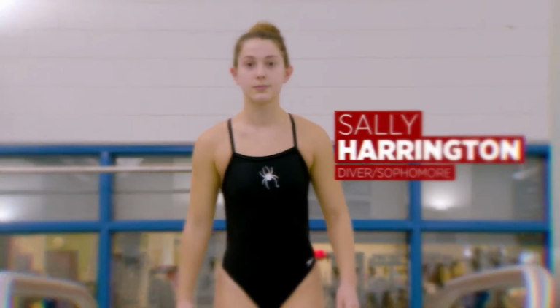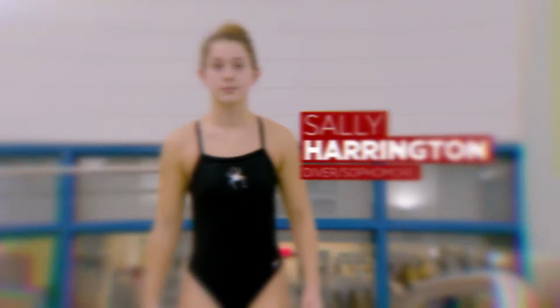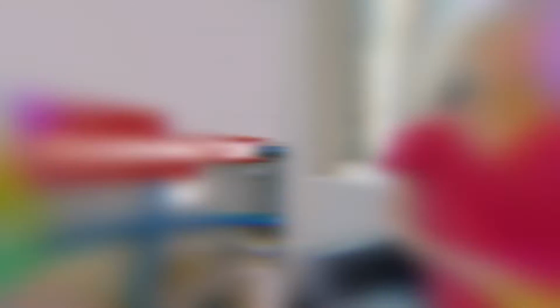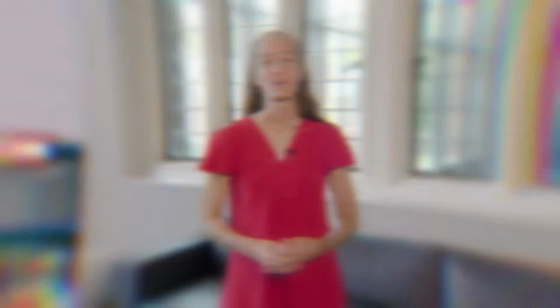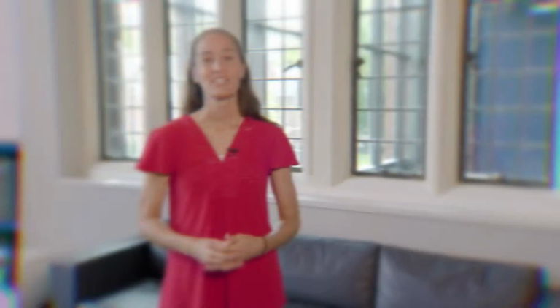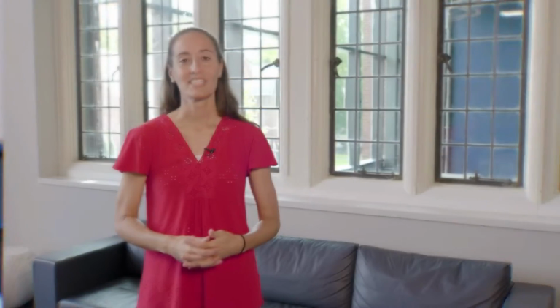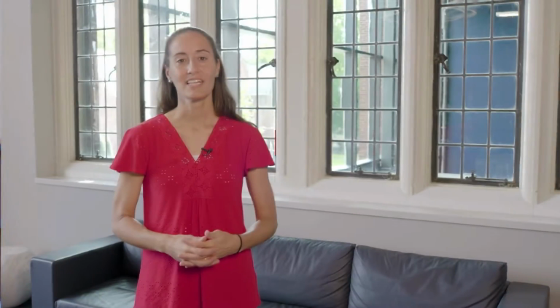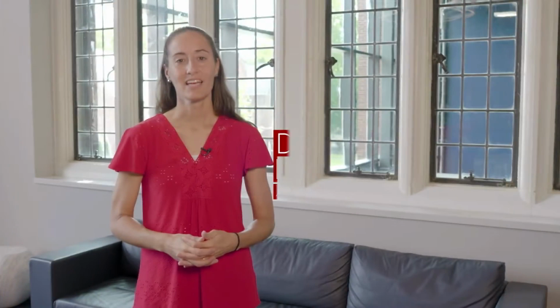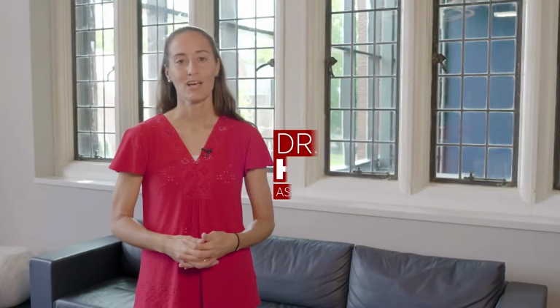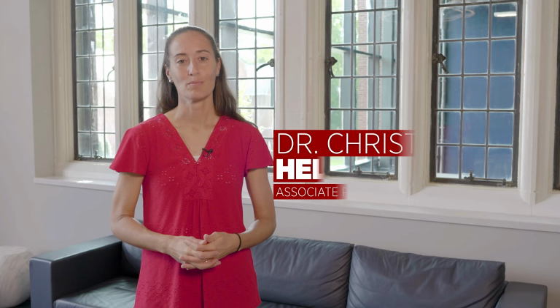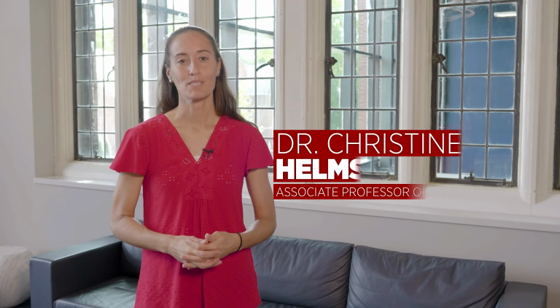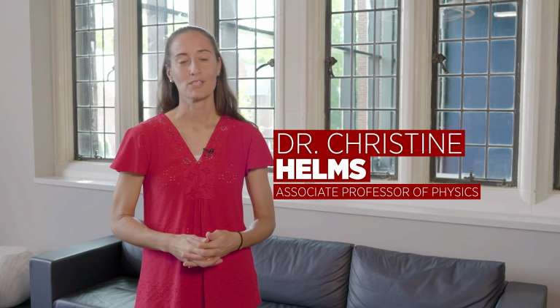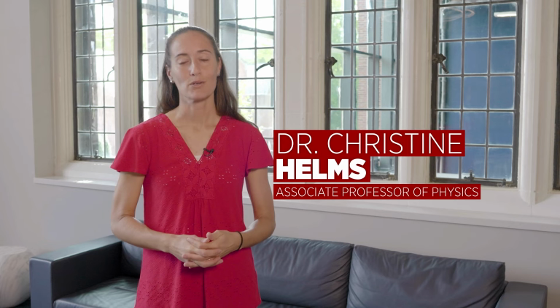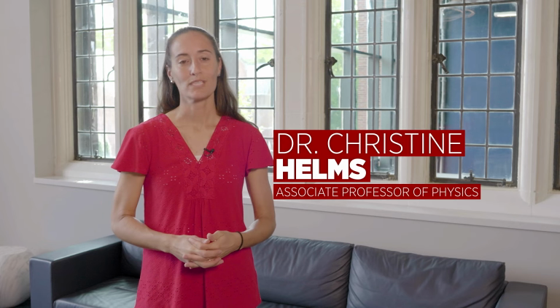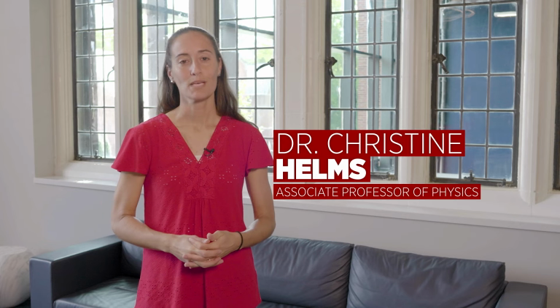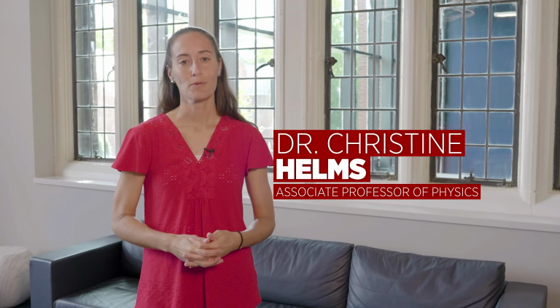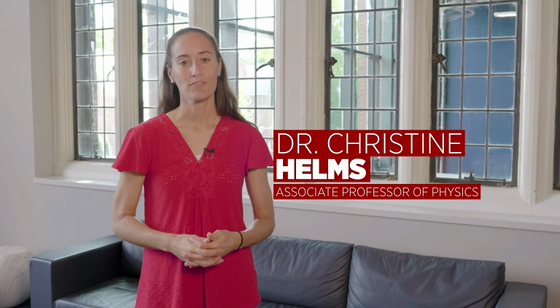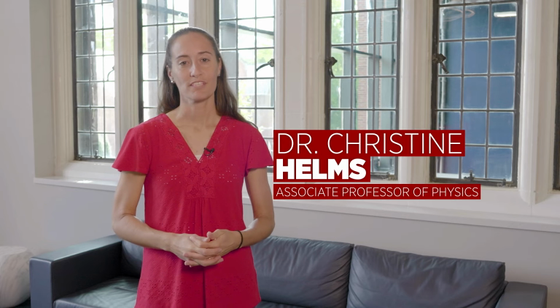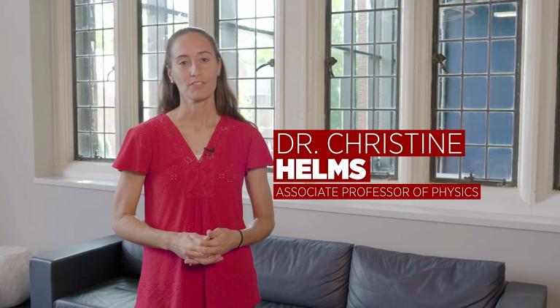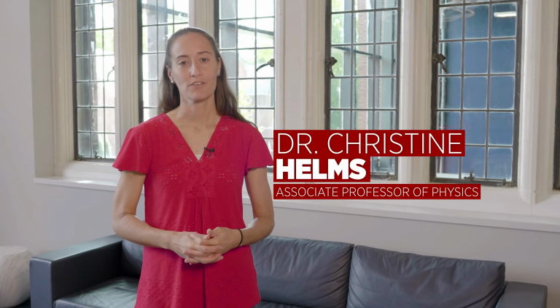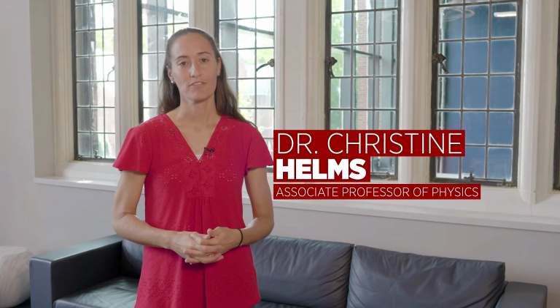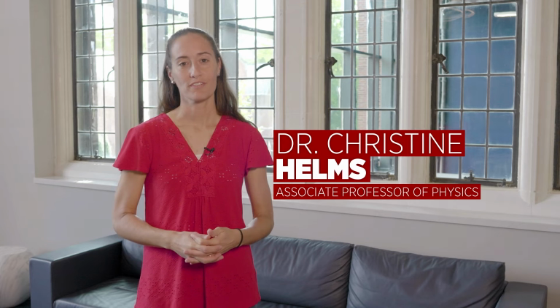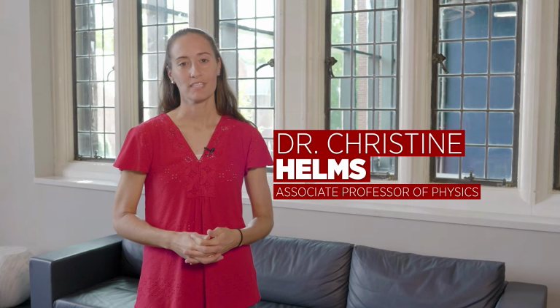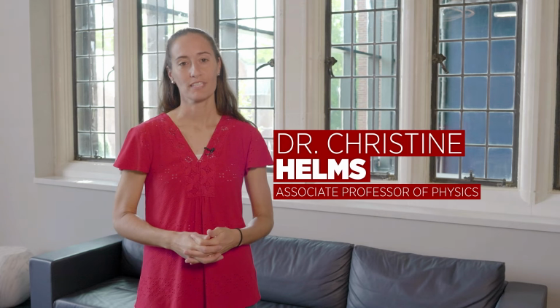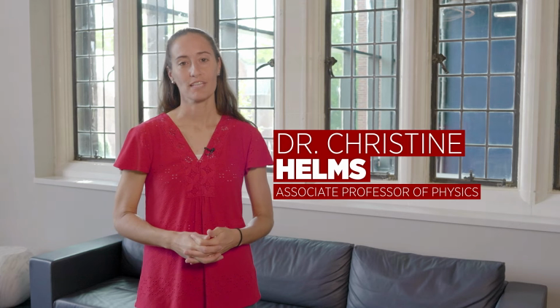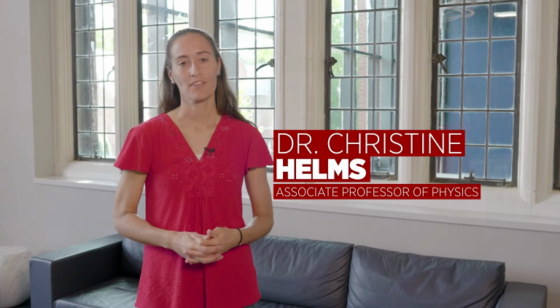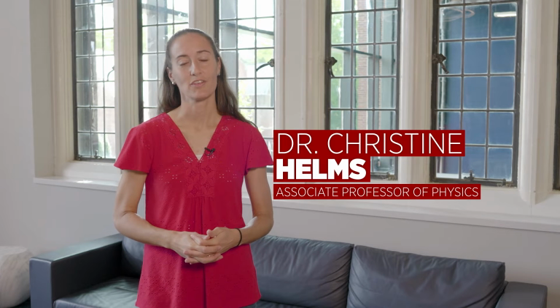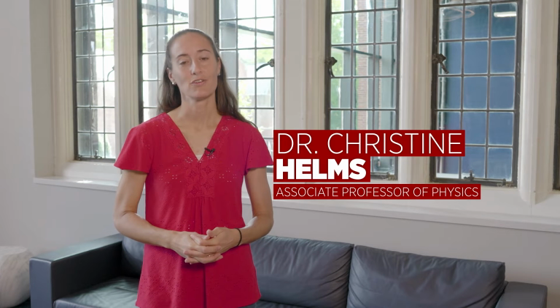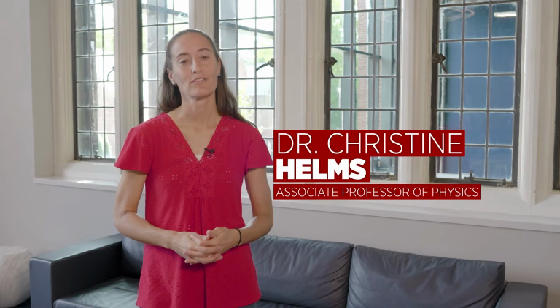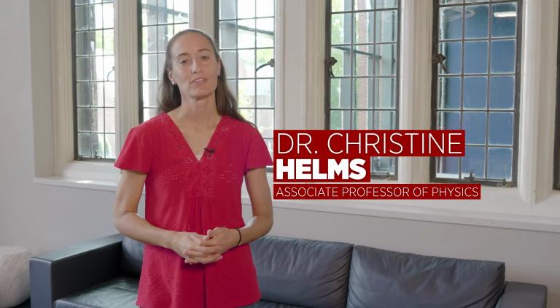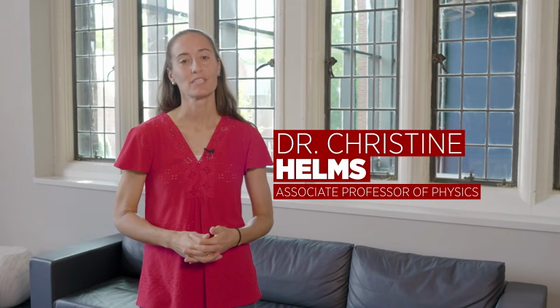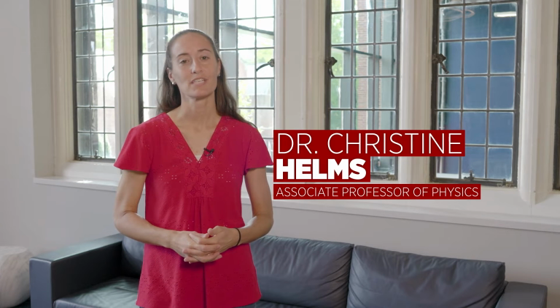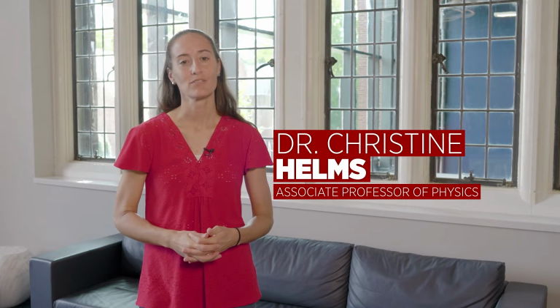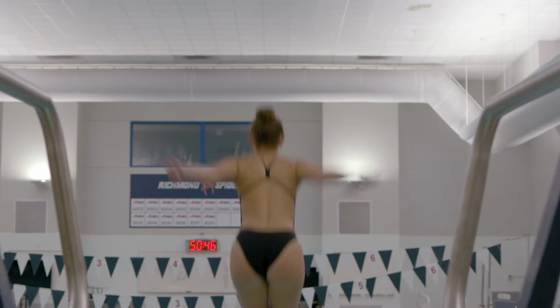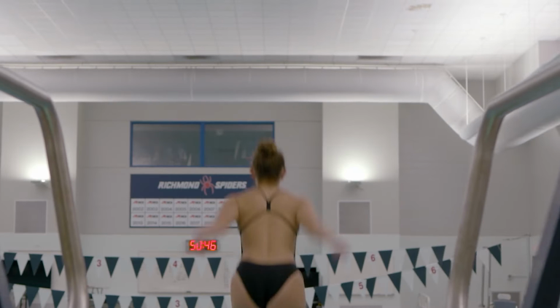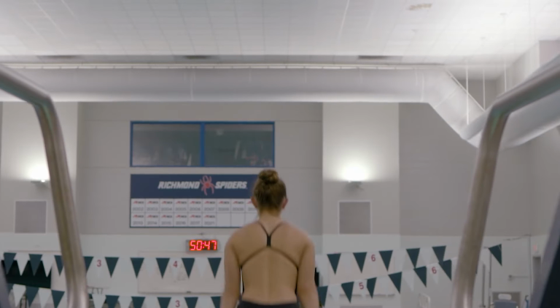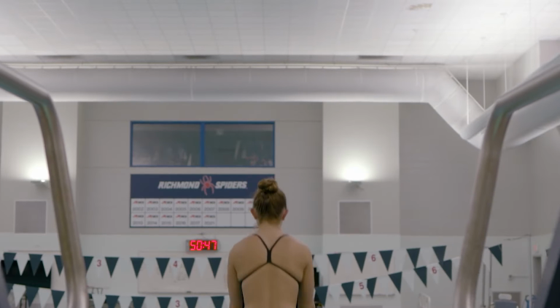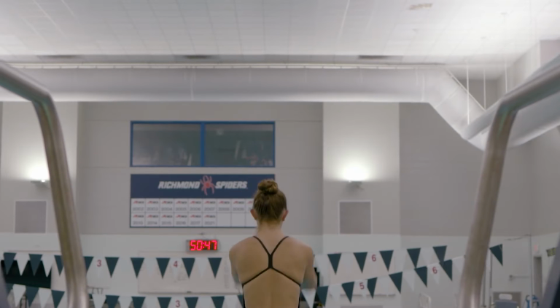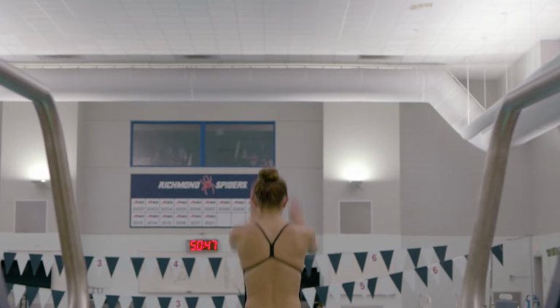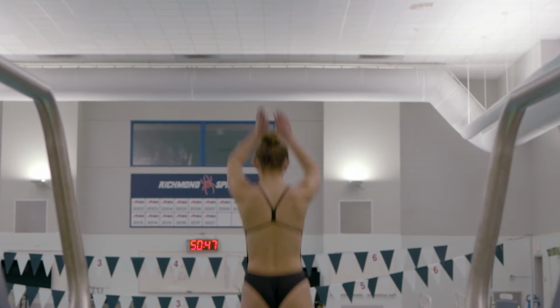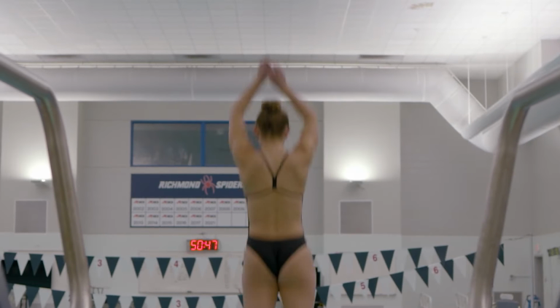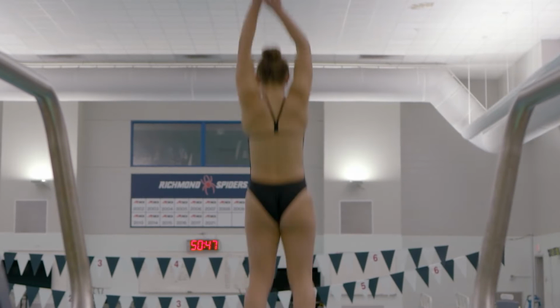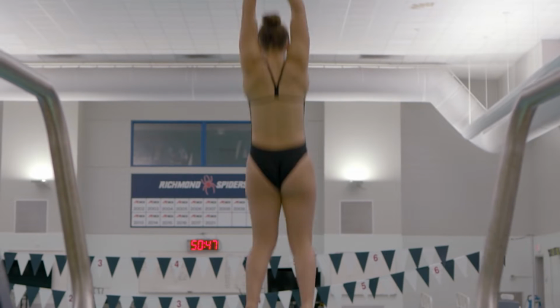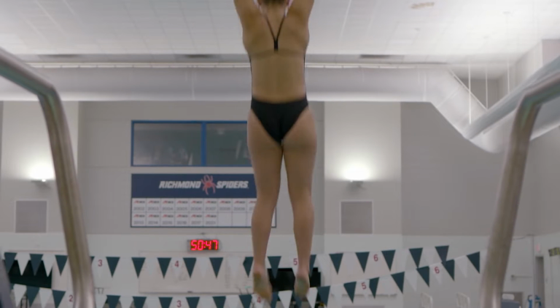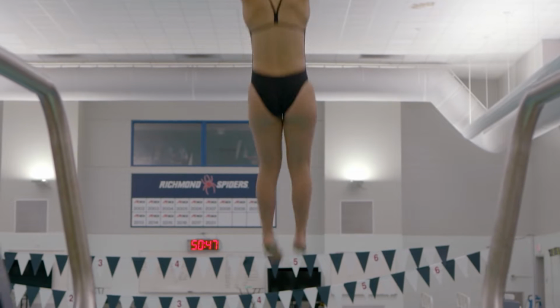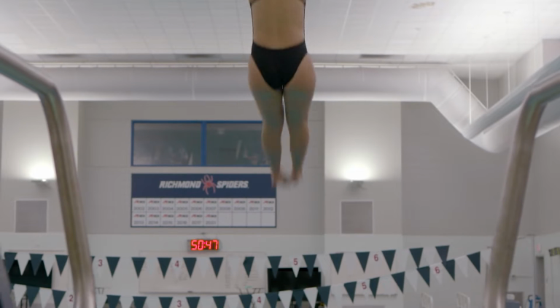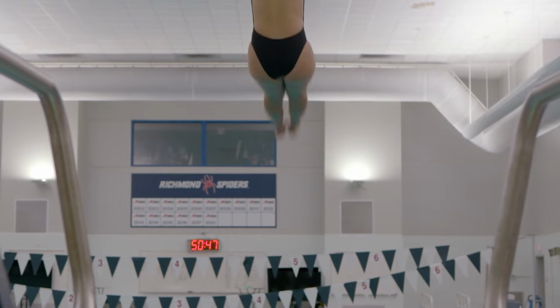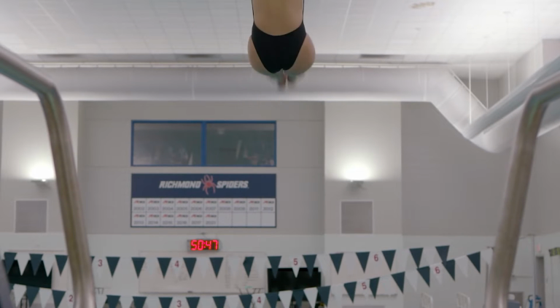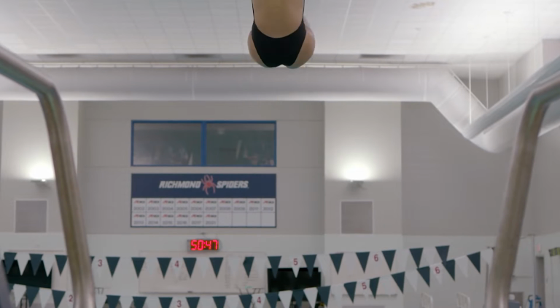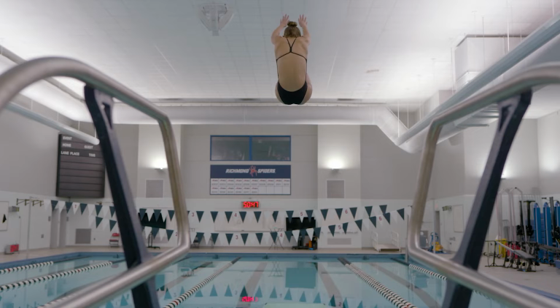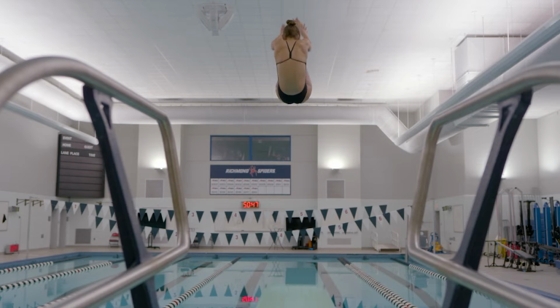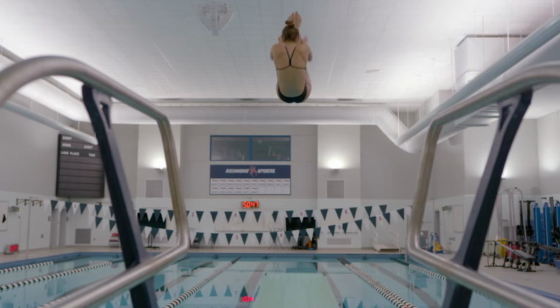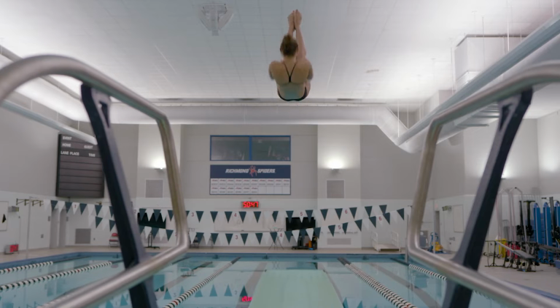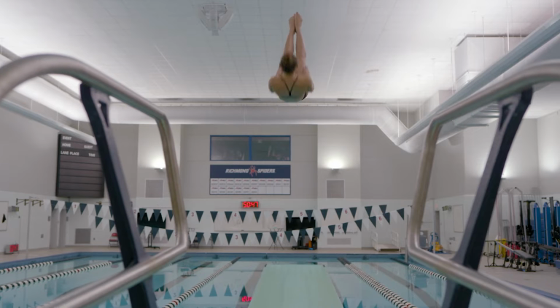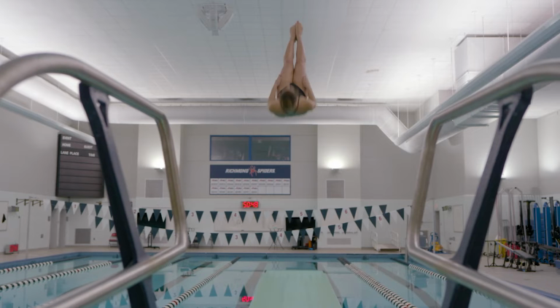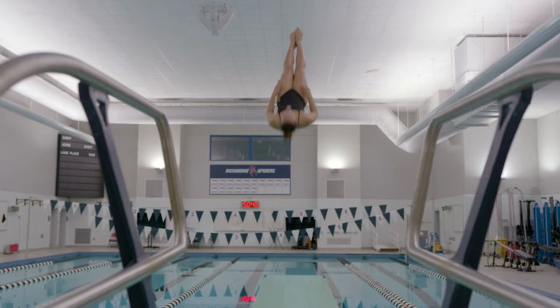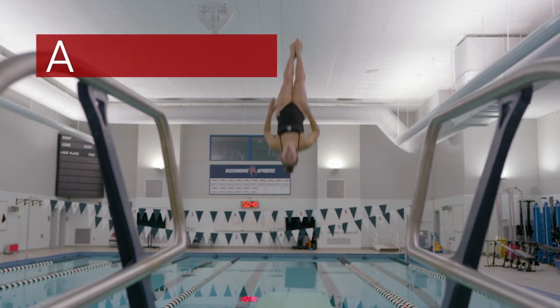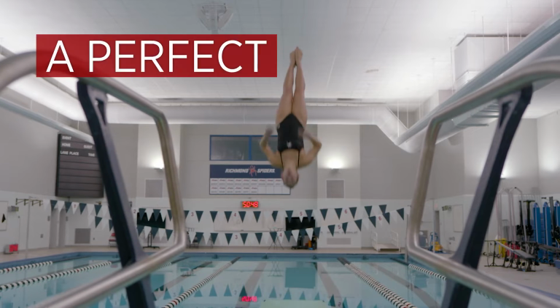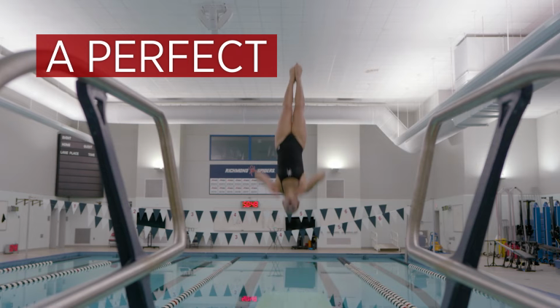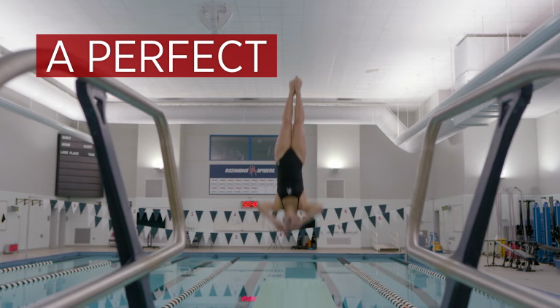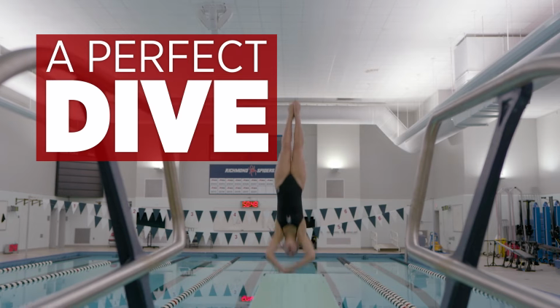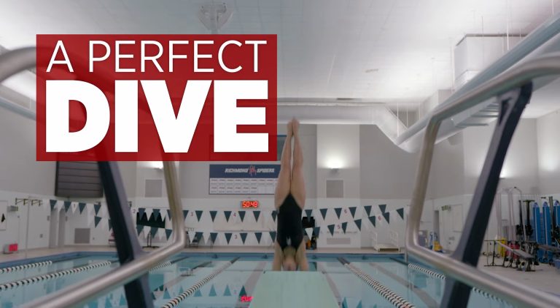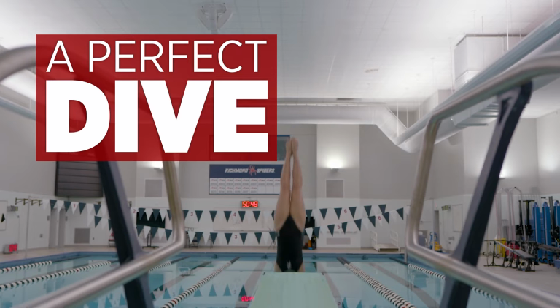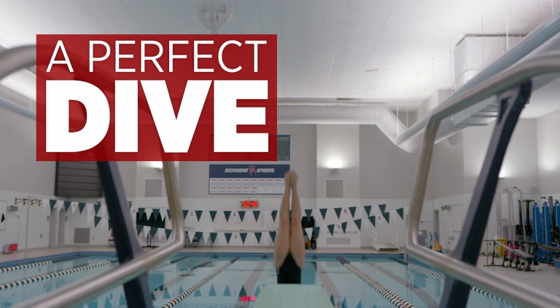I'm Christine Helms, Associate Professor of Physics at the University of Richmond, and I'm going to tell you how to perform the perfect dive.